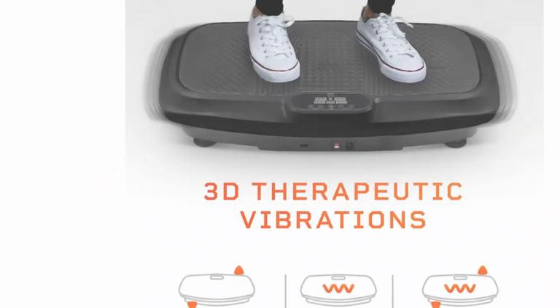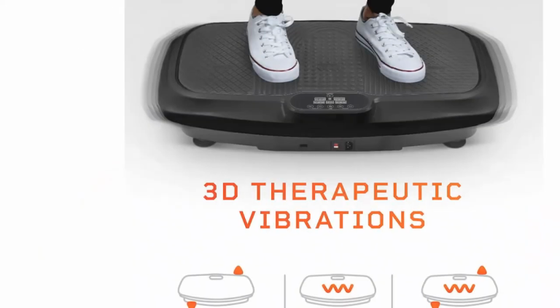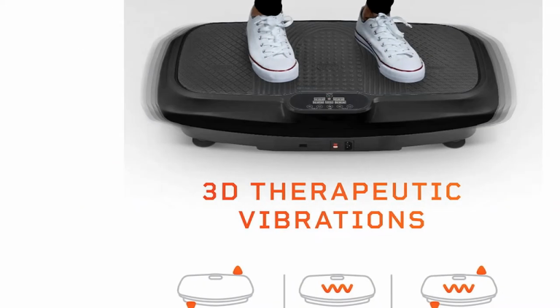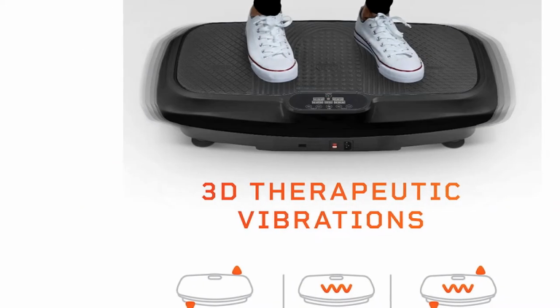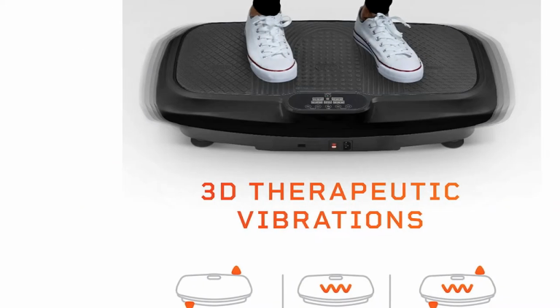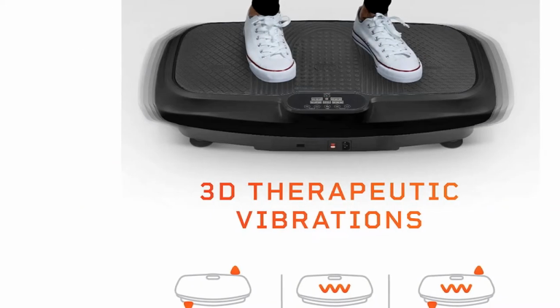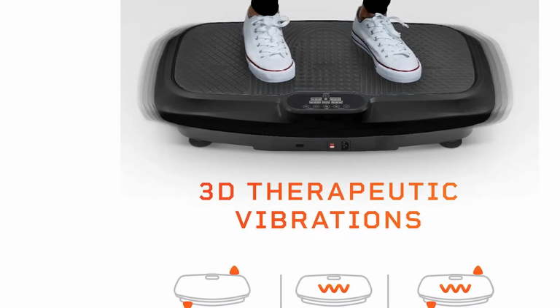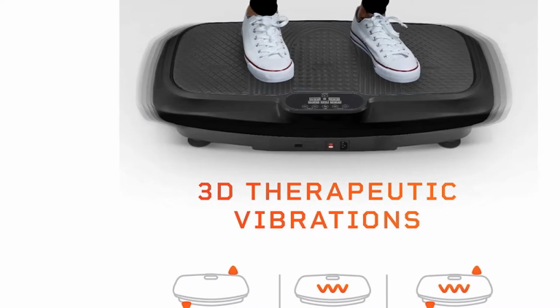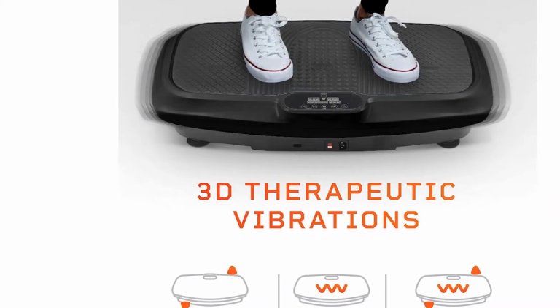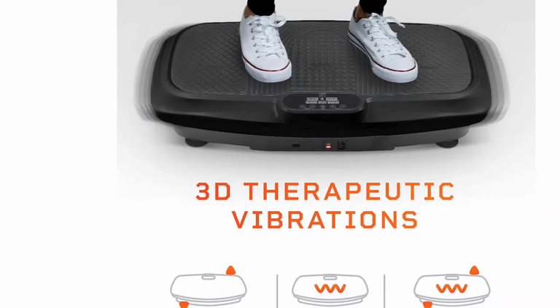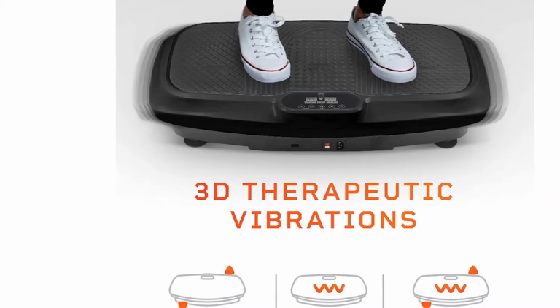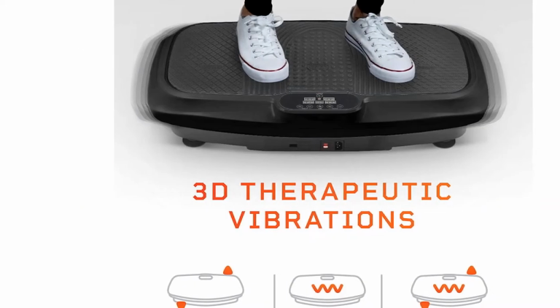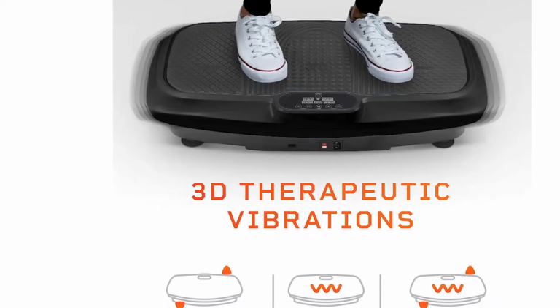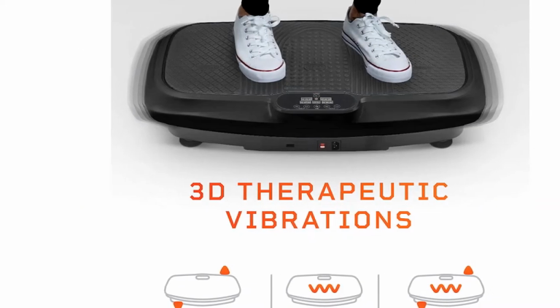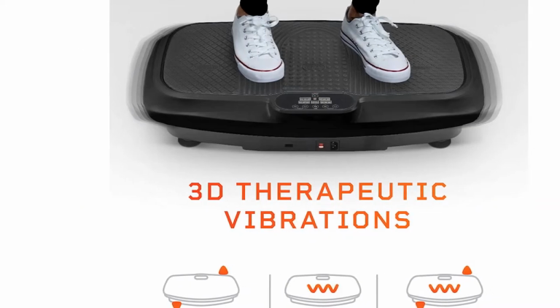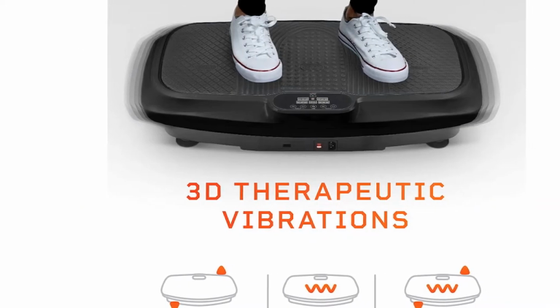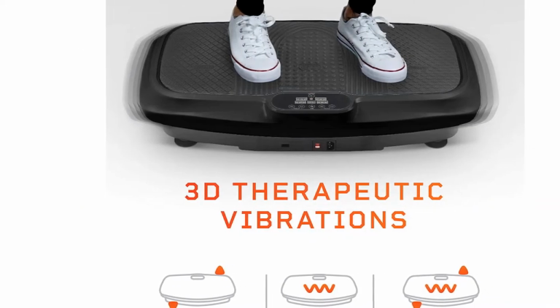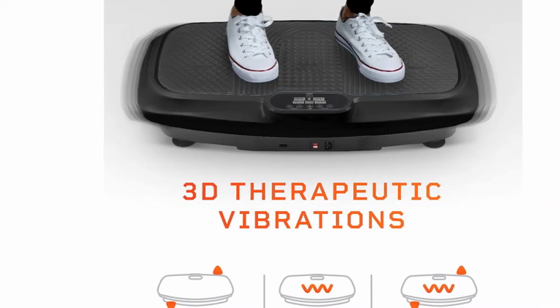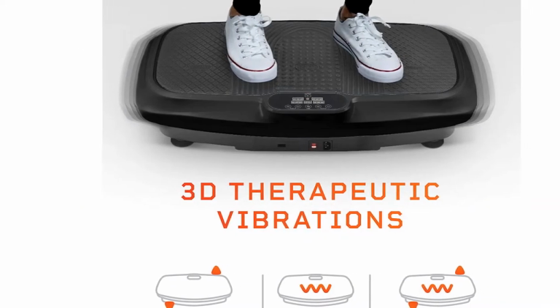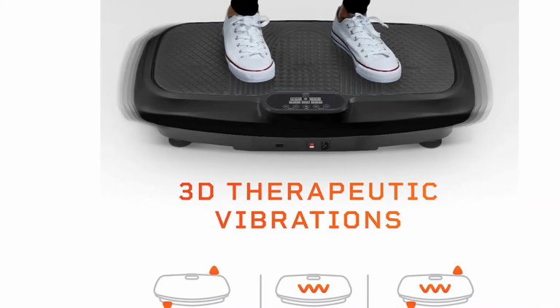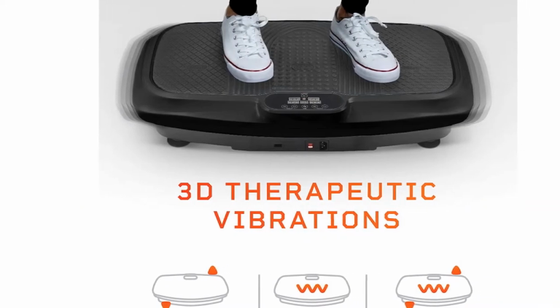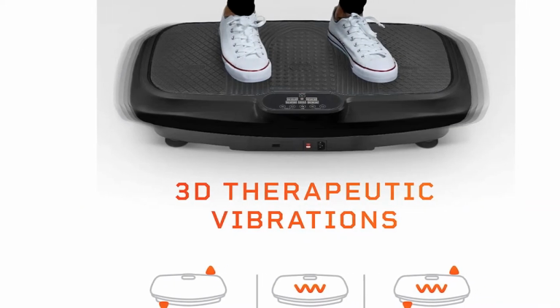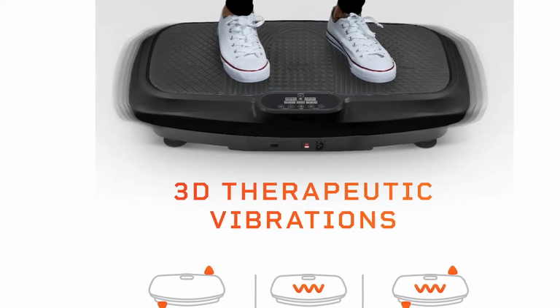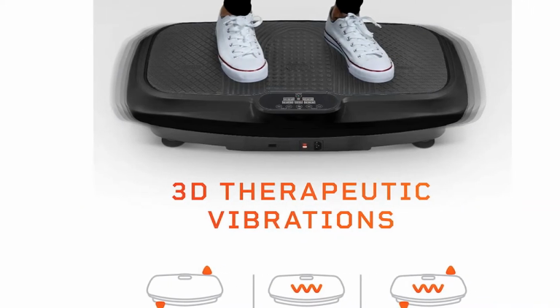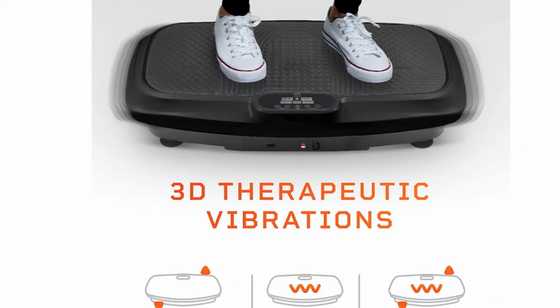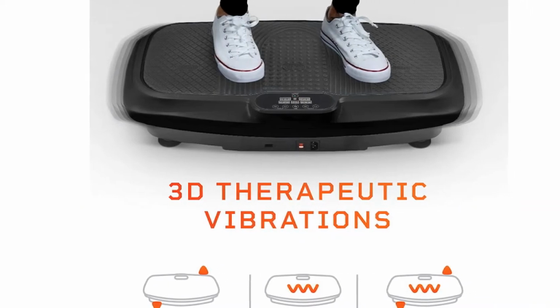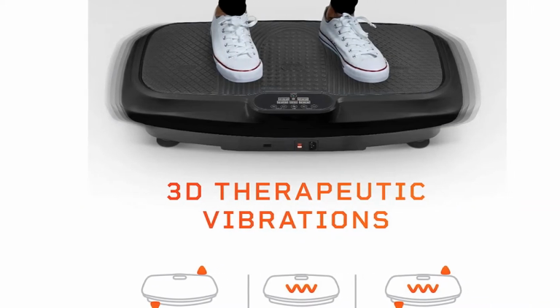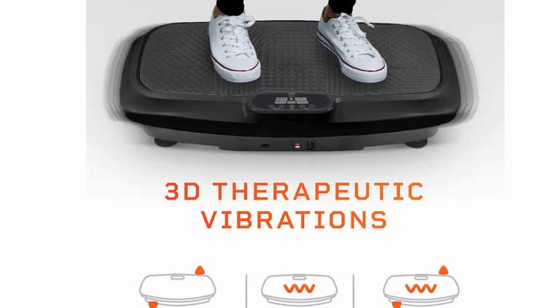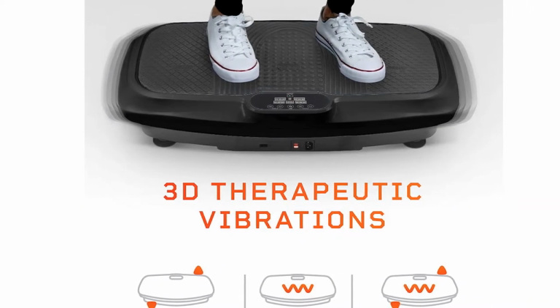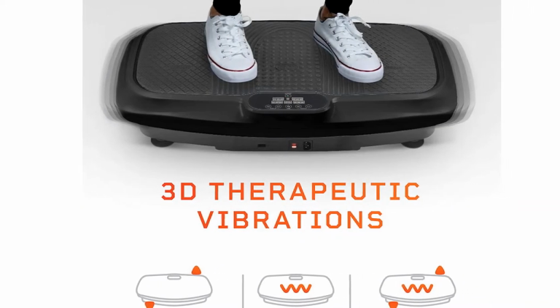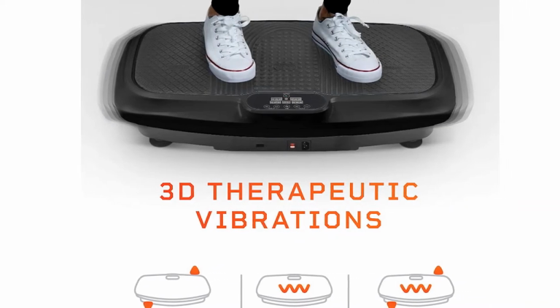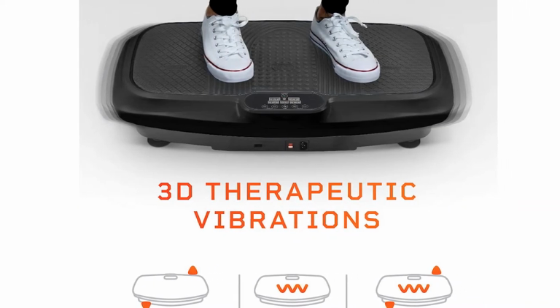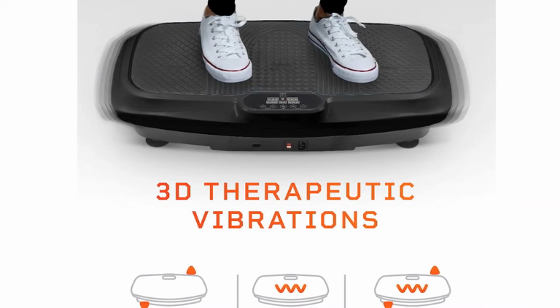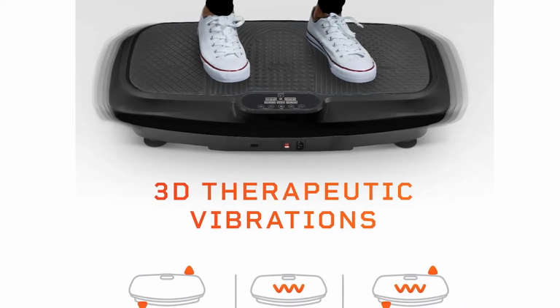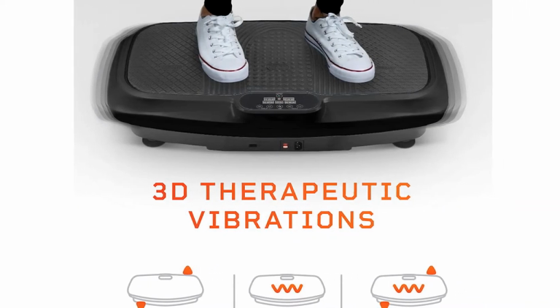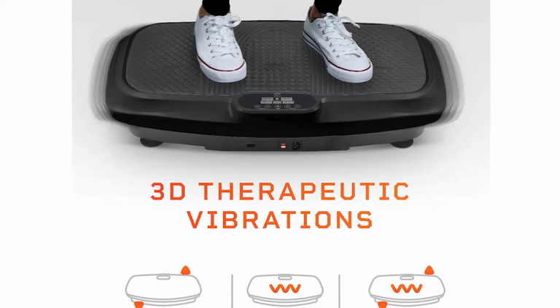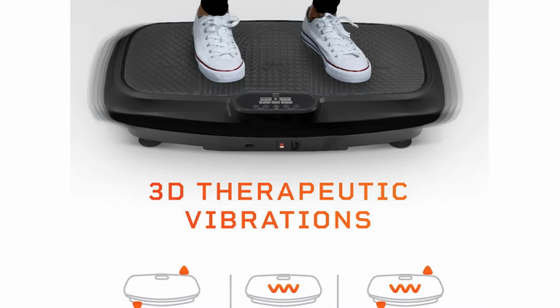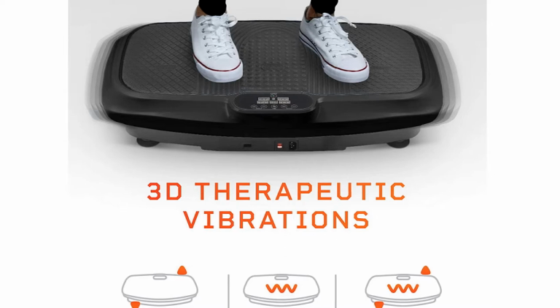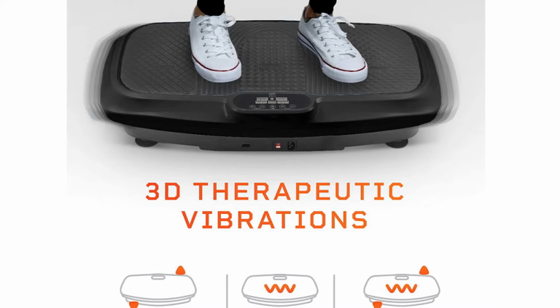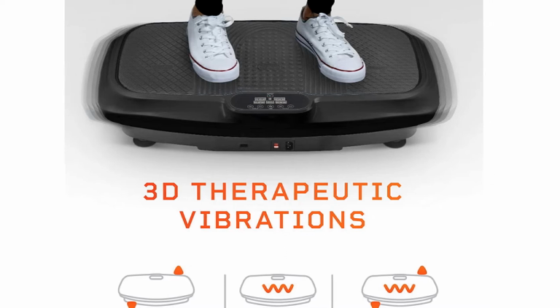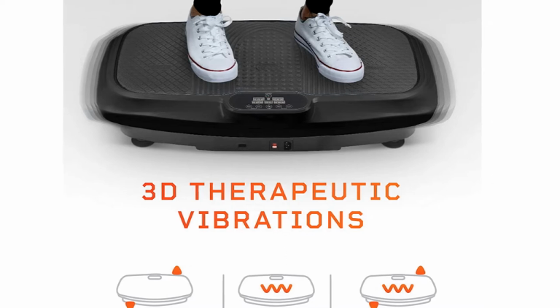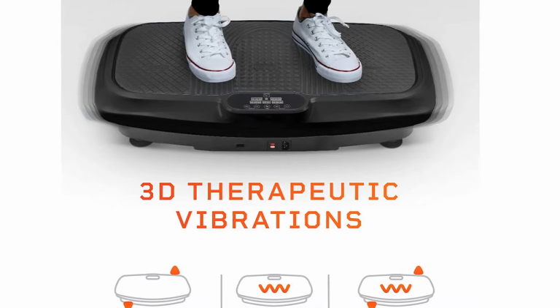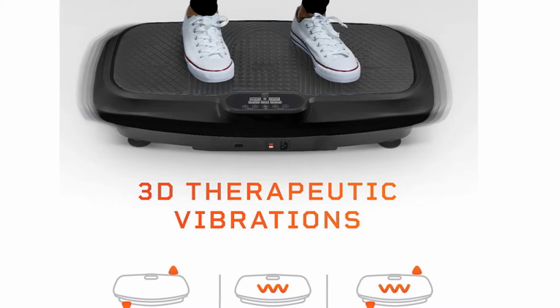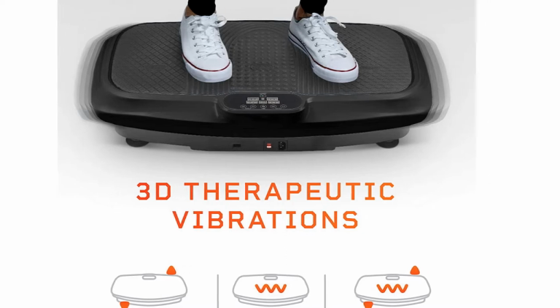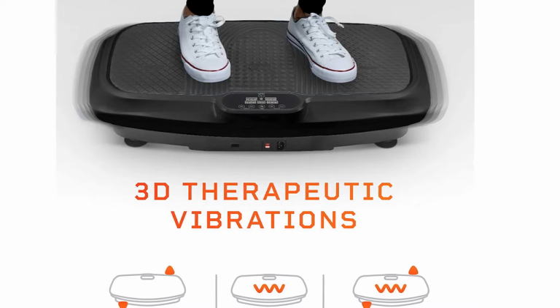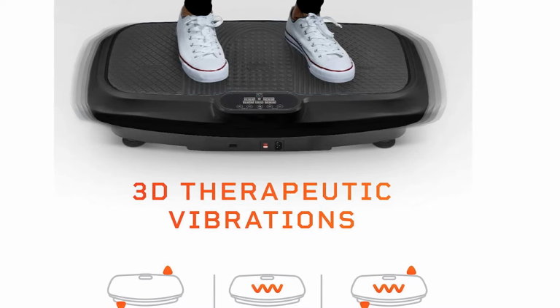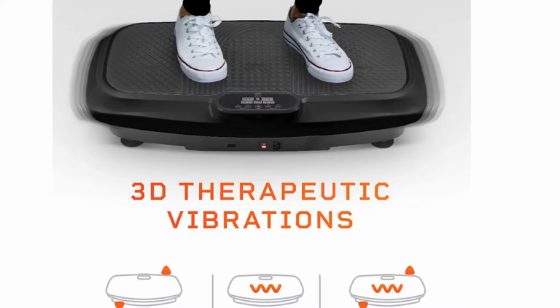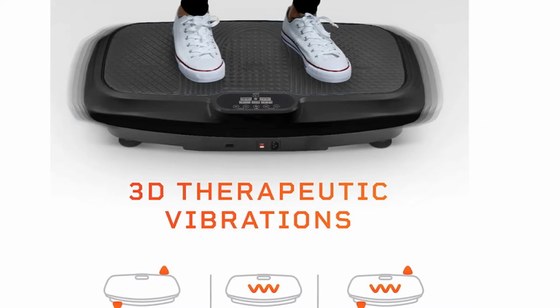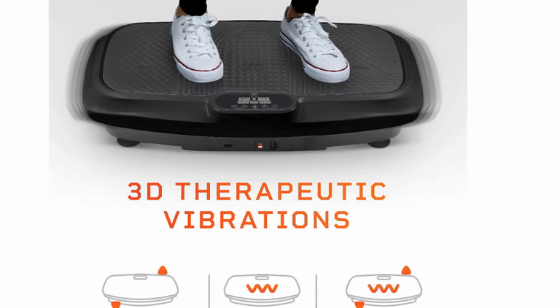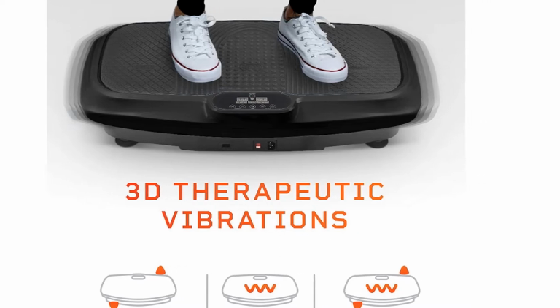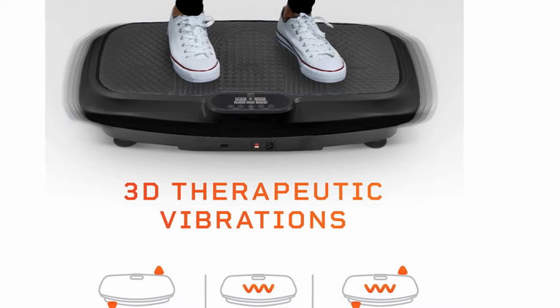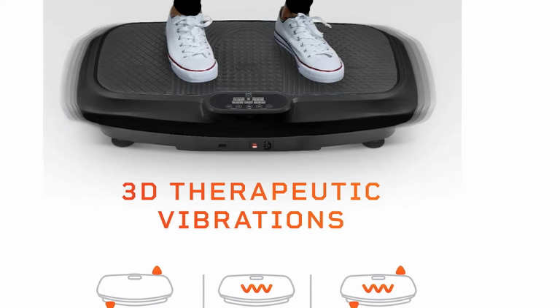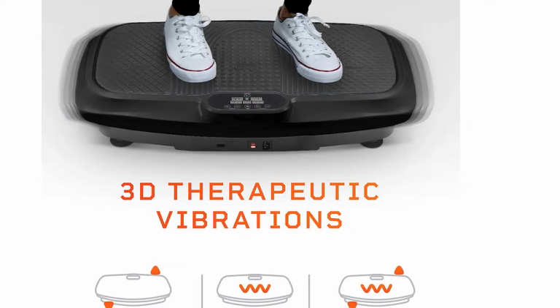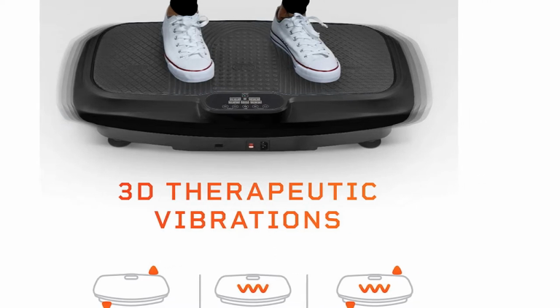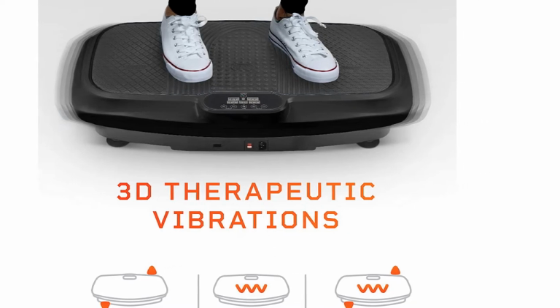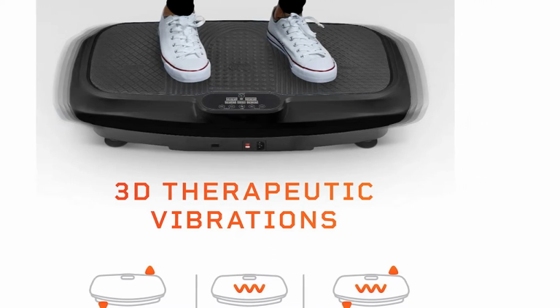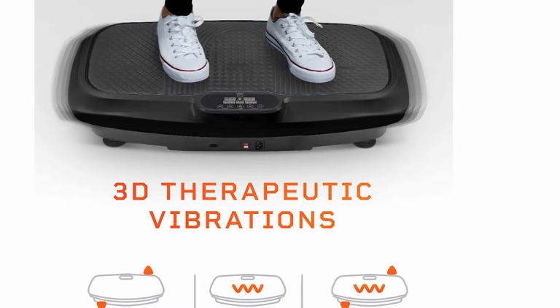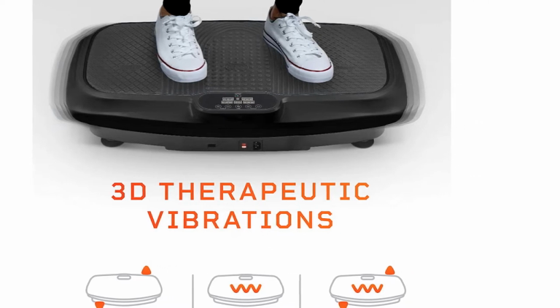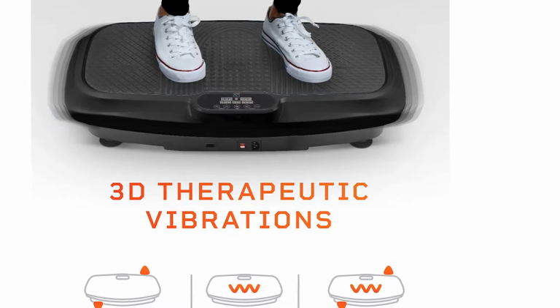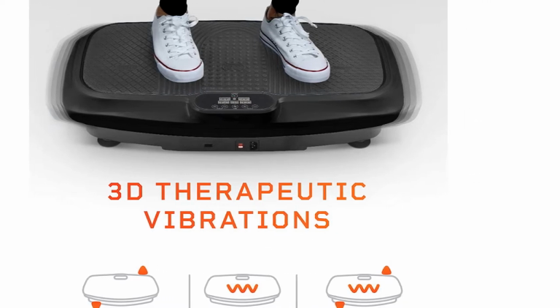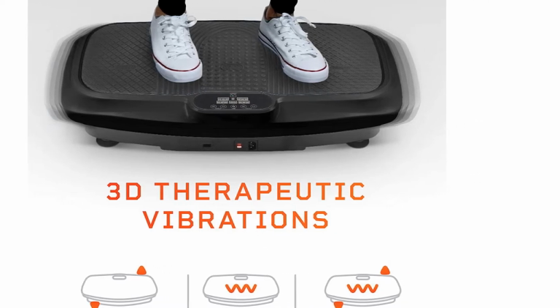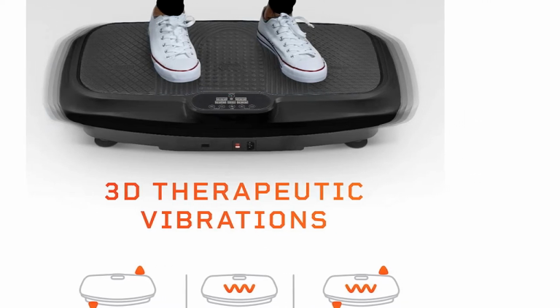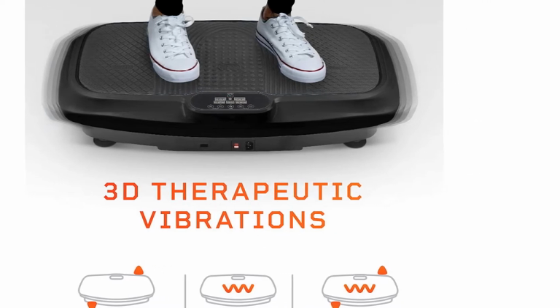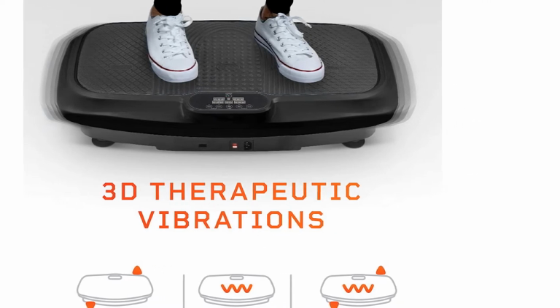If you're looking for a lot of bells and whistles, accompanied by a lot of health benefits, this is the best vibration plate for you.